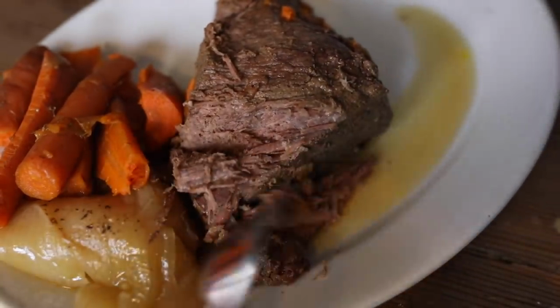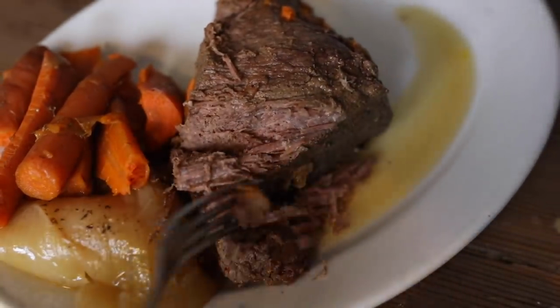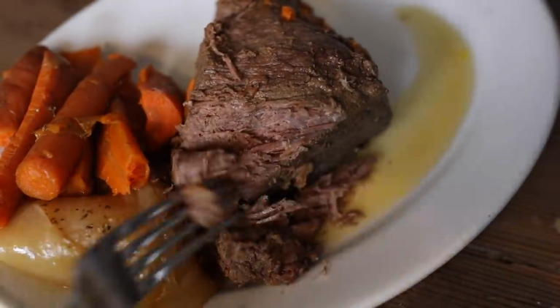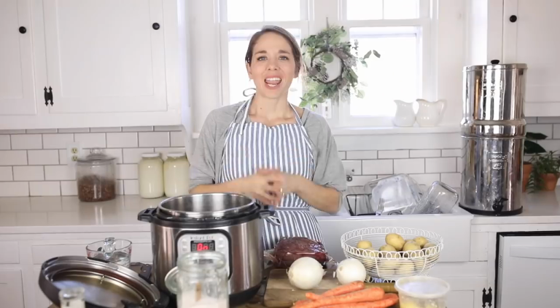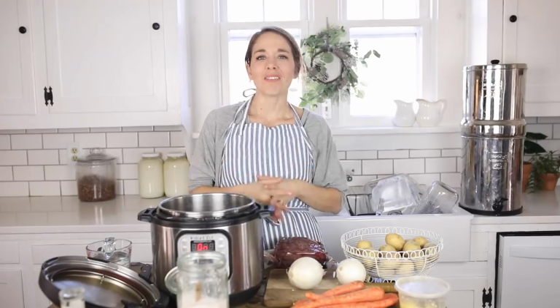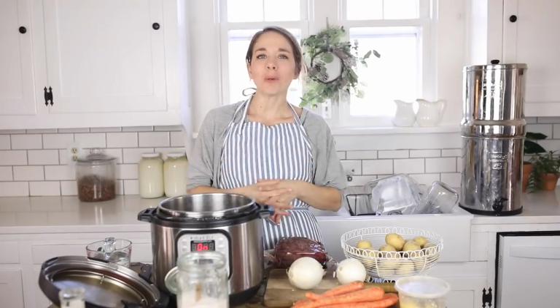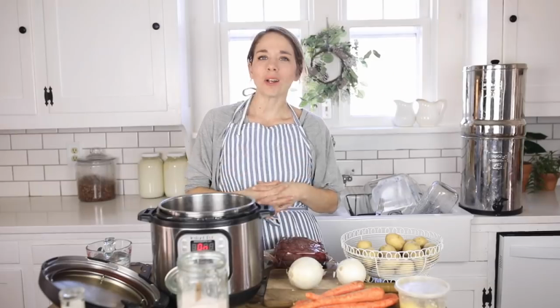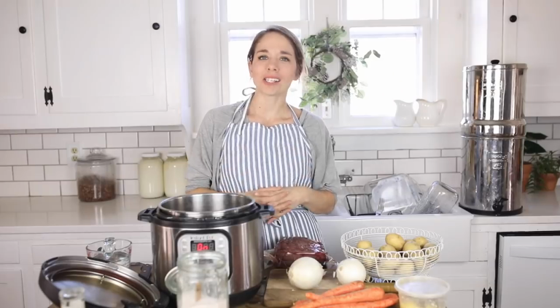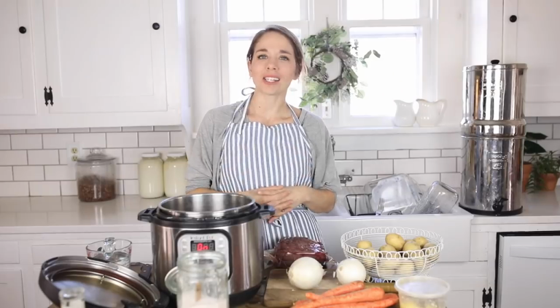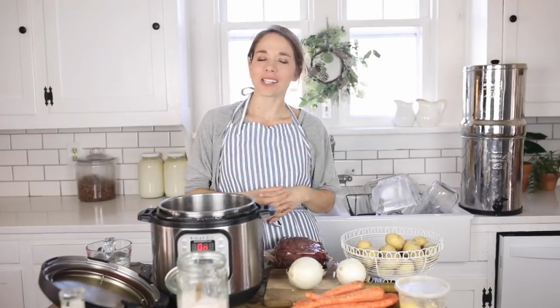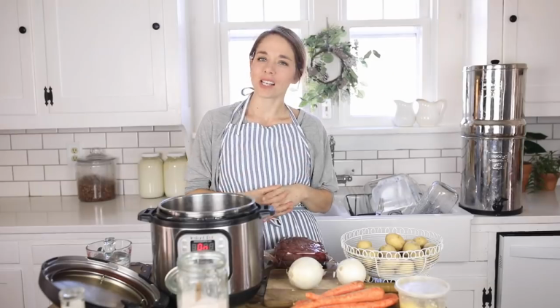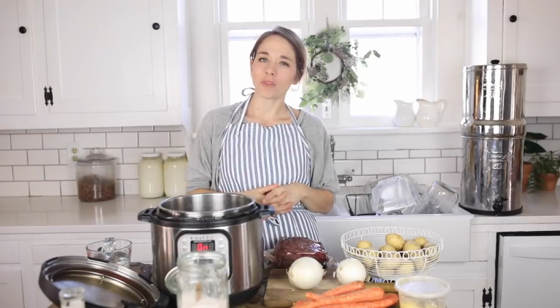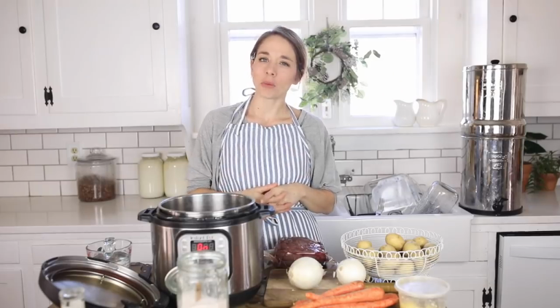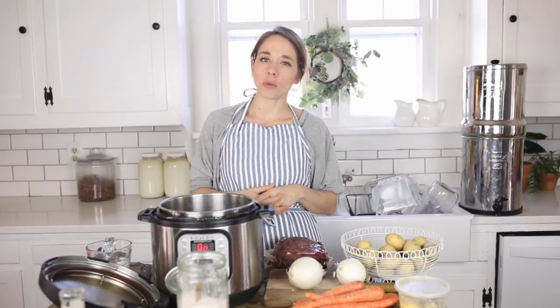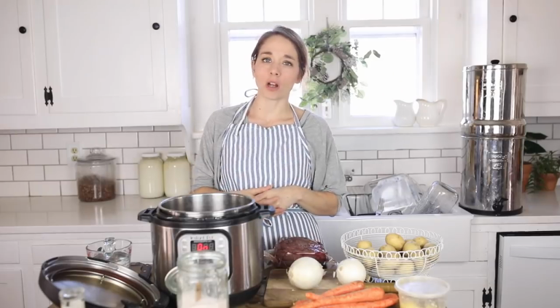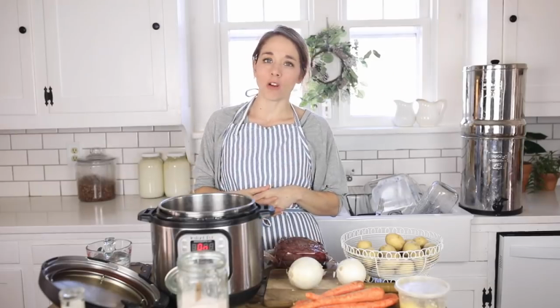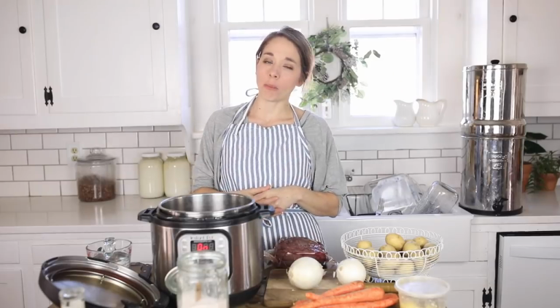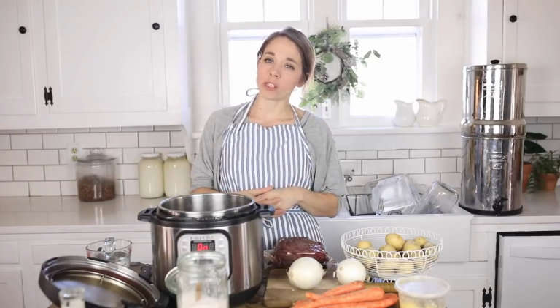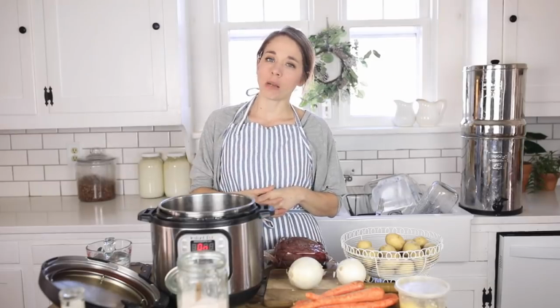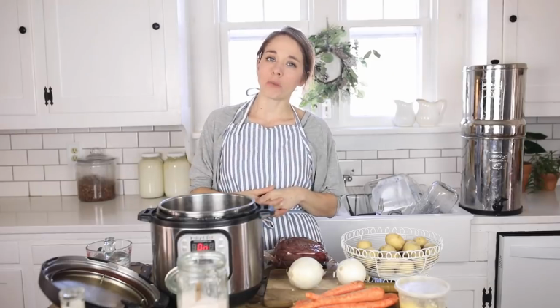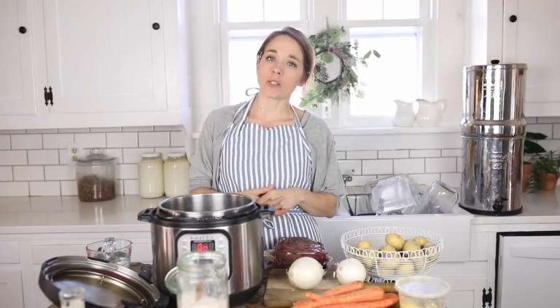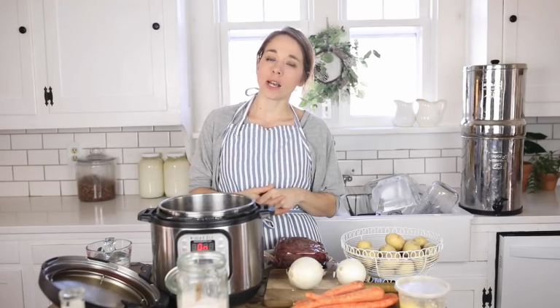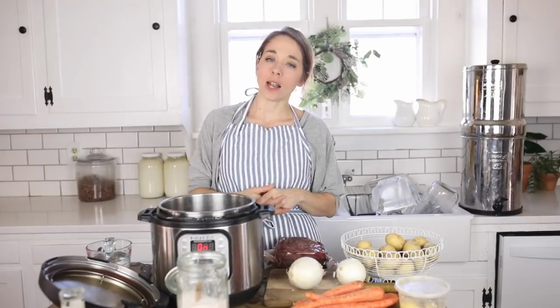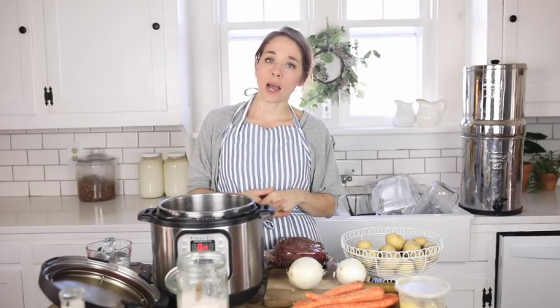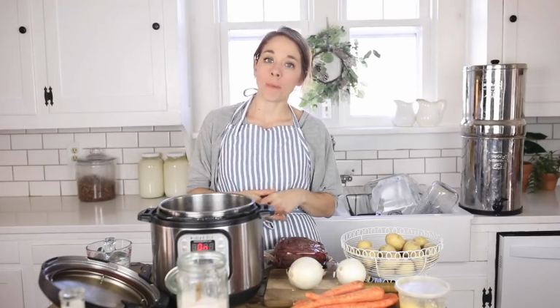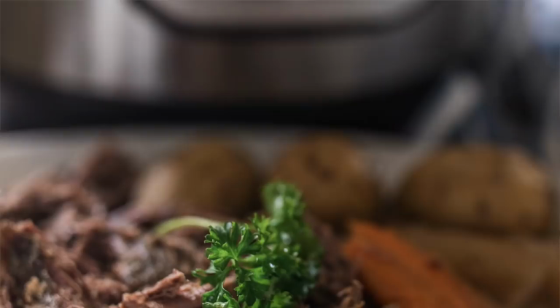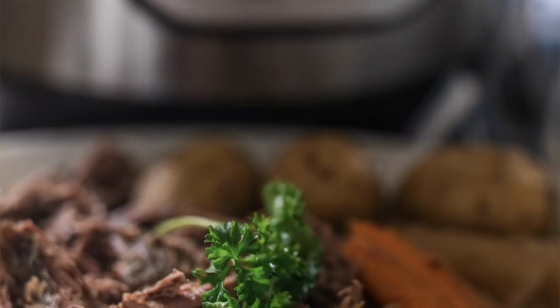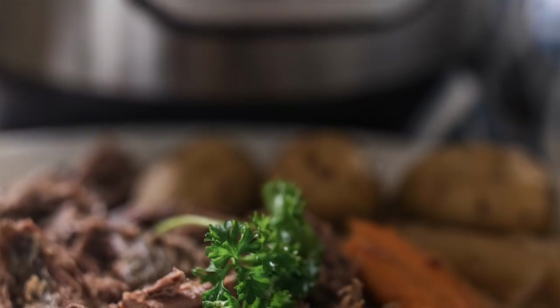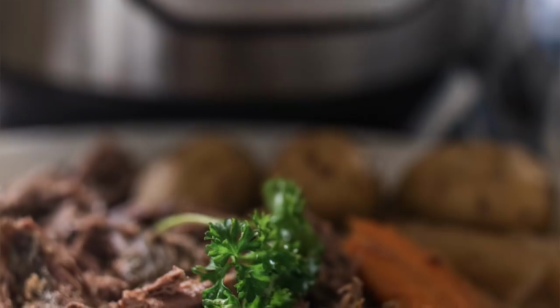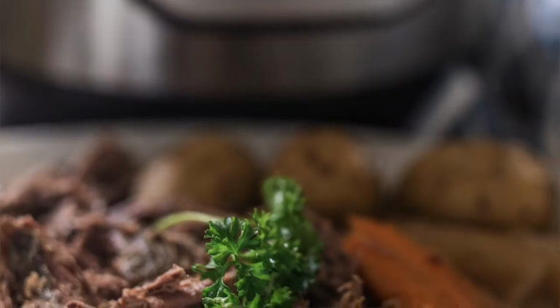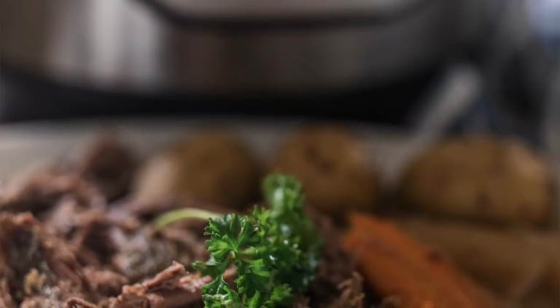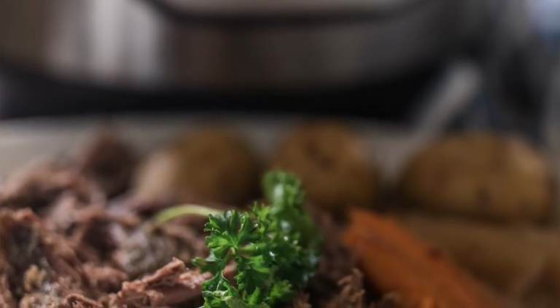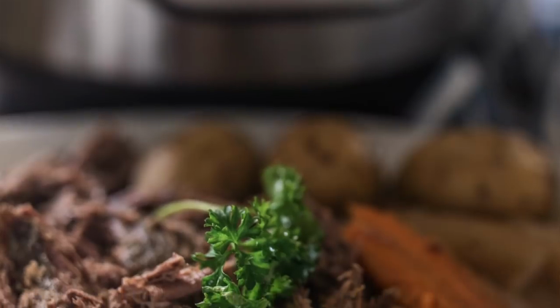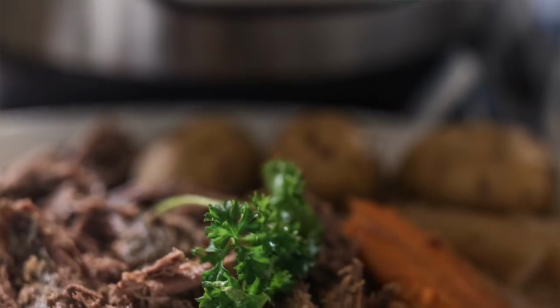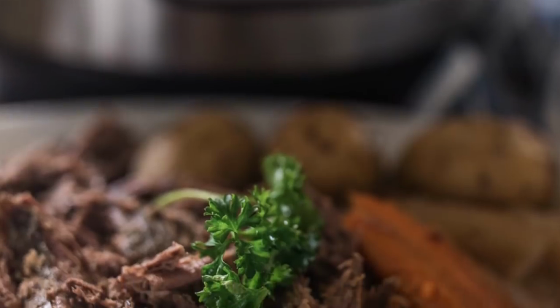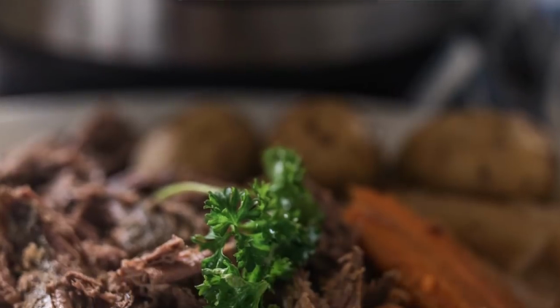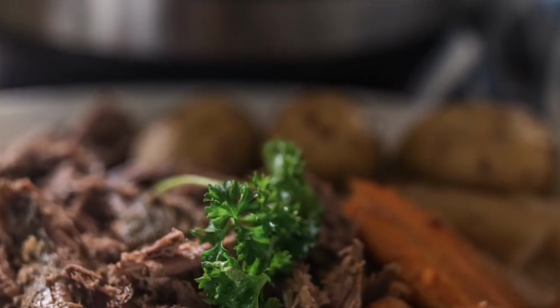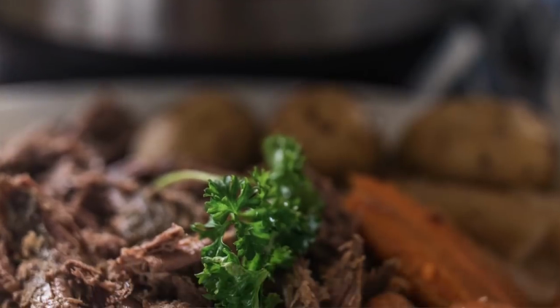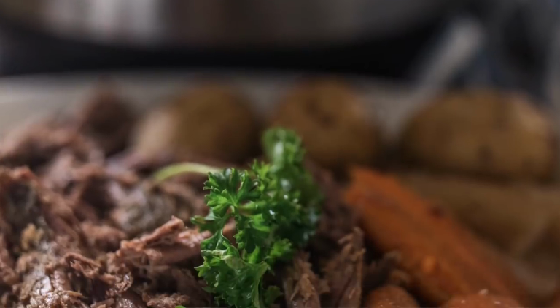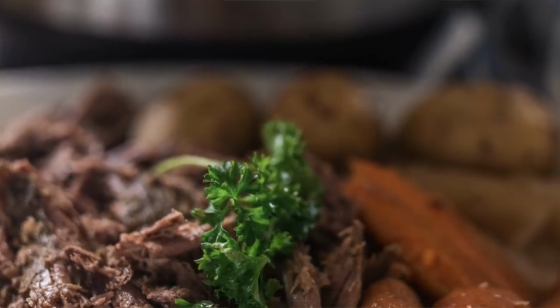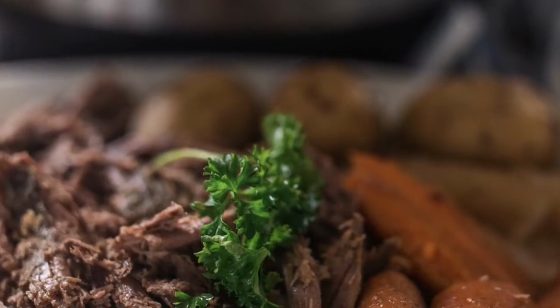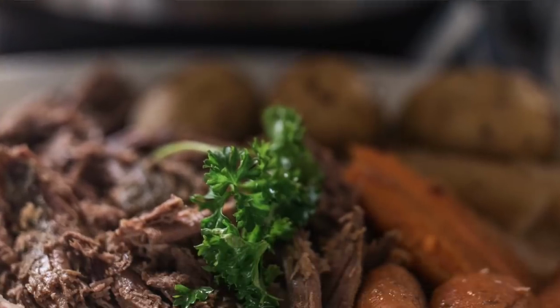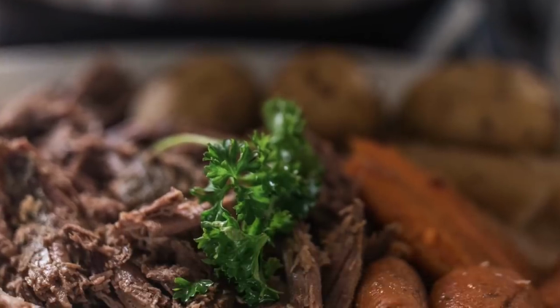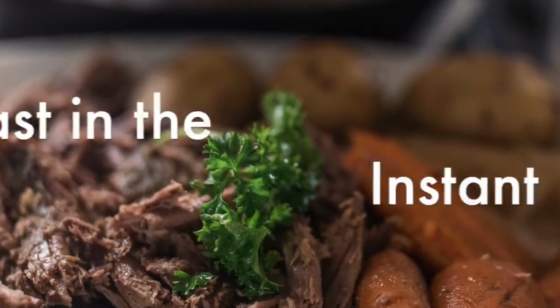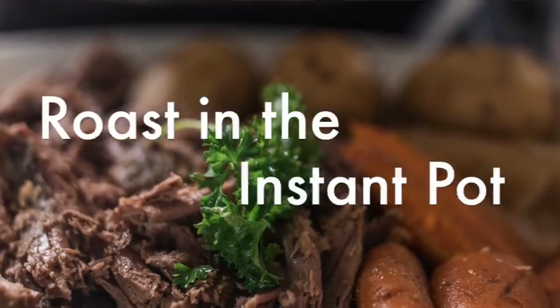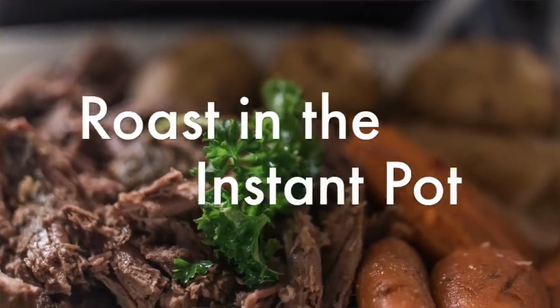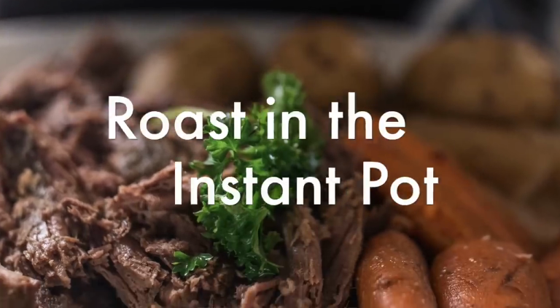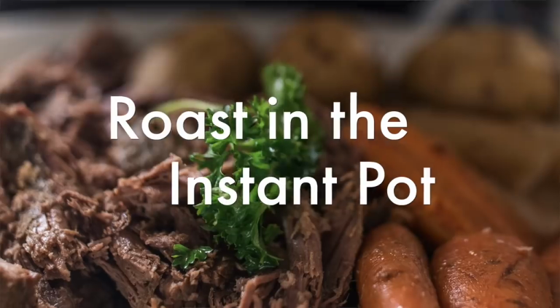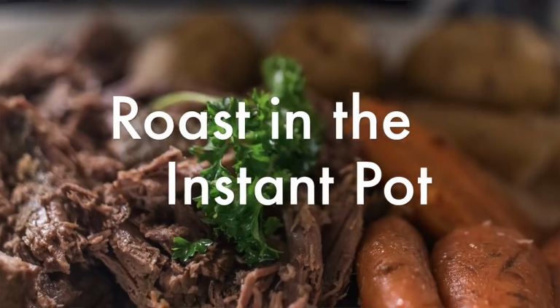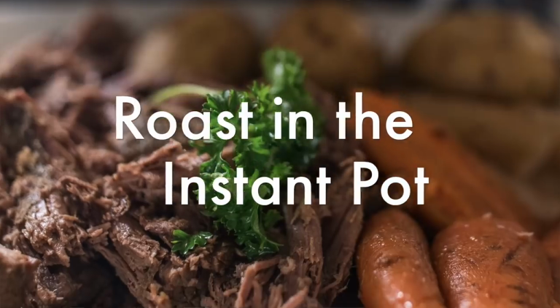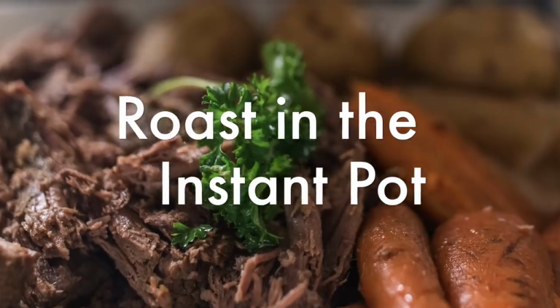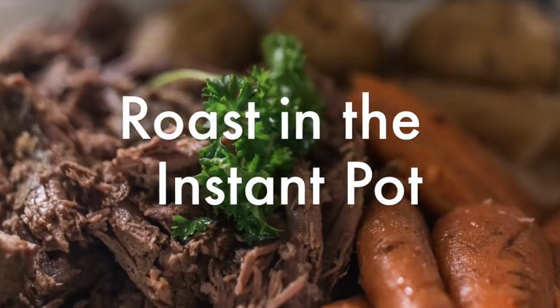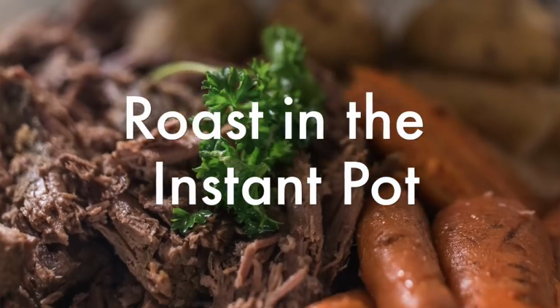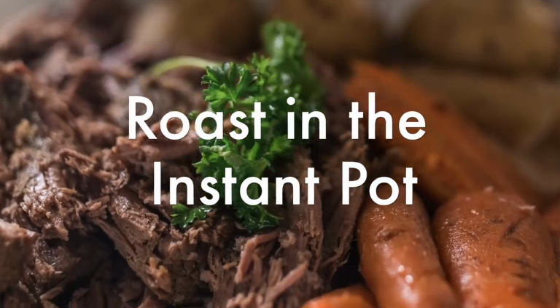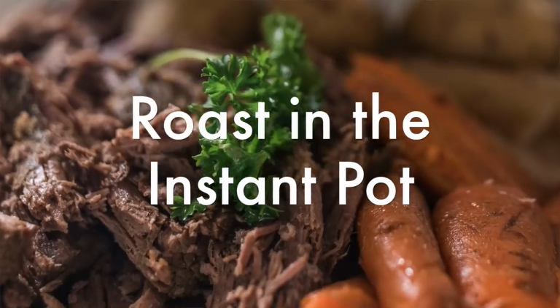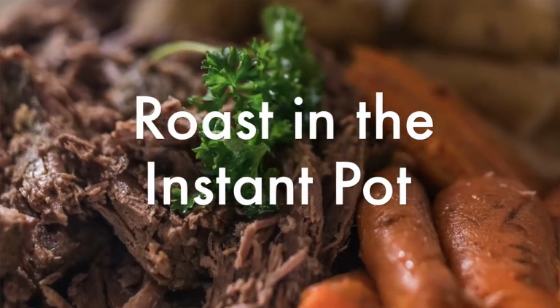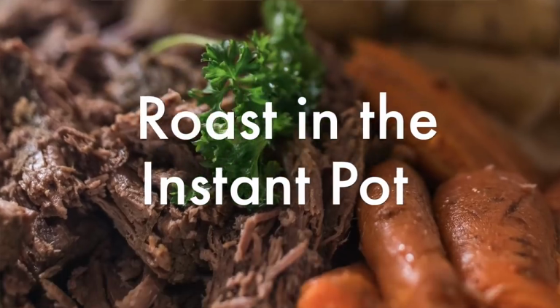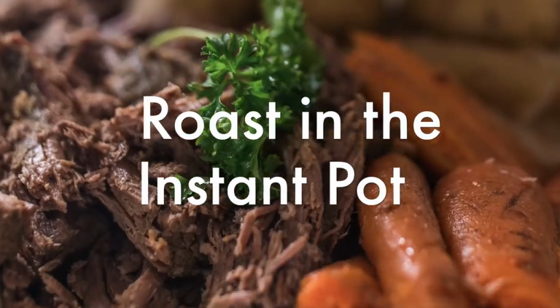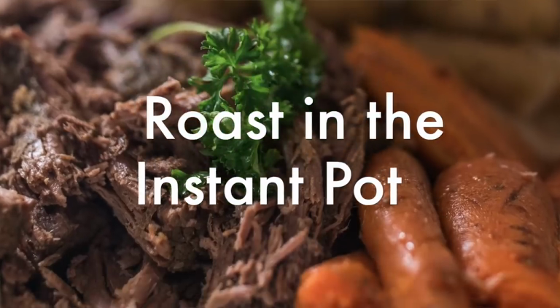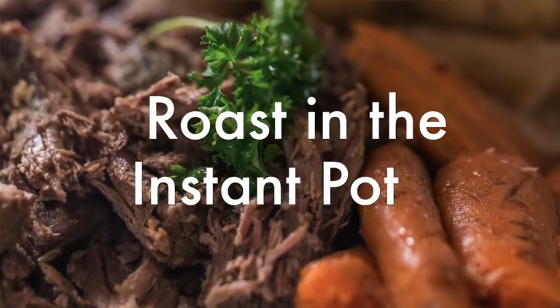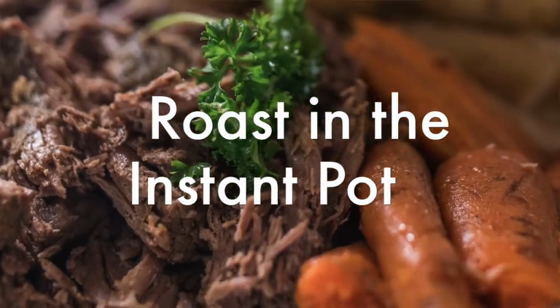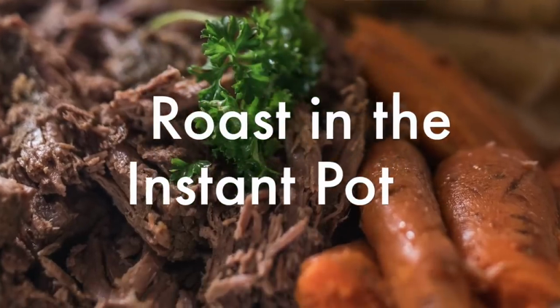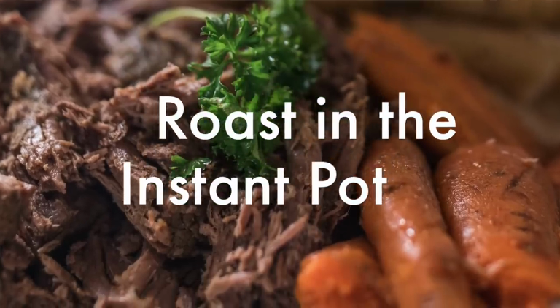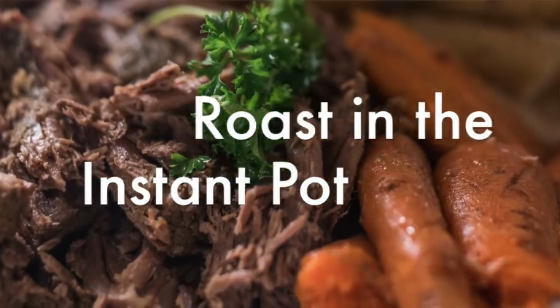Hey everyone, it's Lisa from the blog FarmhouseOnBoom.com and today I want to show you how I make a roast in the instant pot.